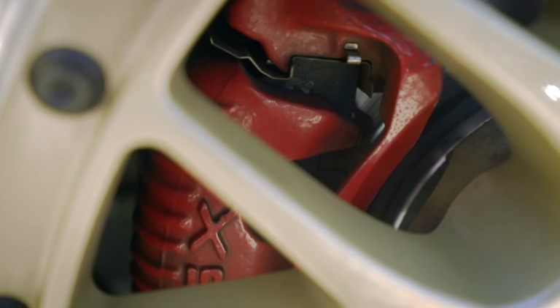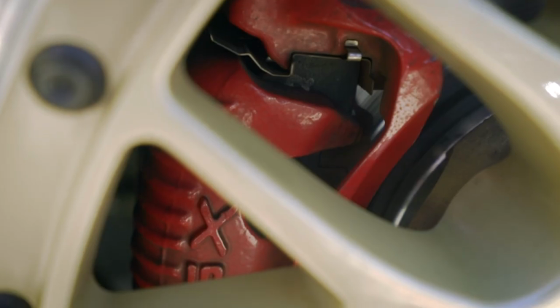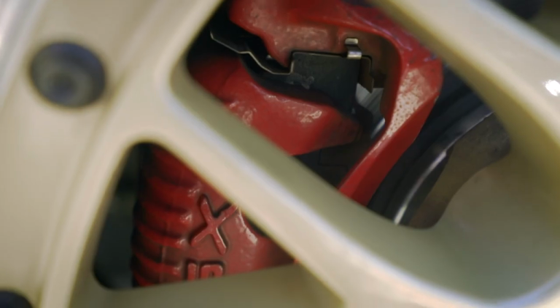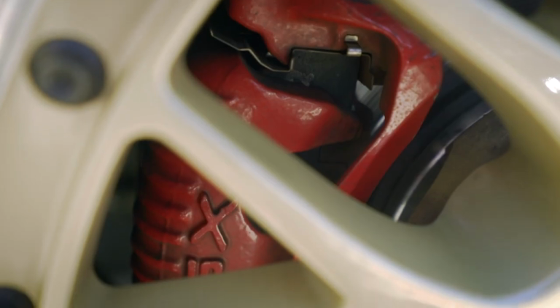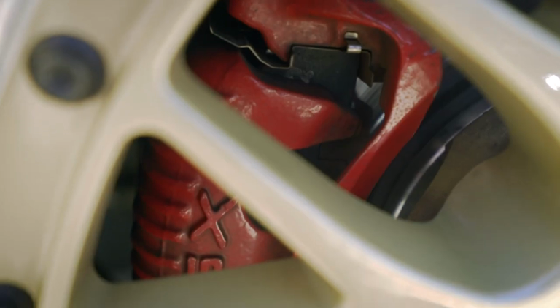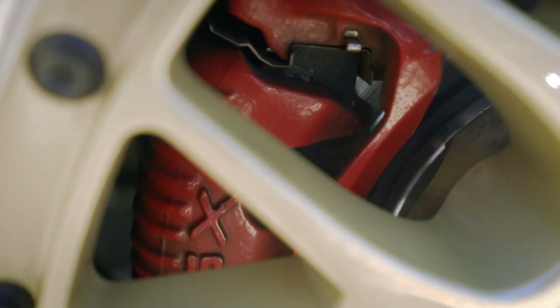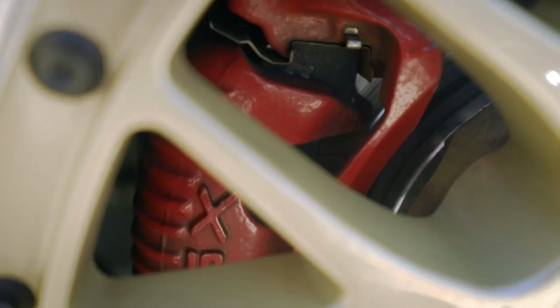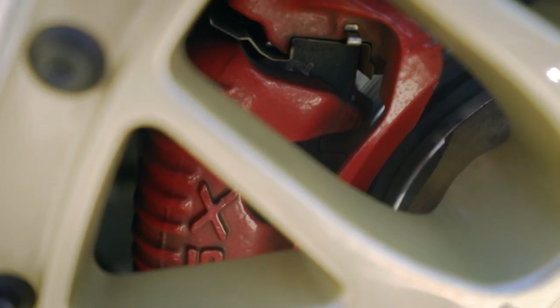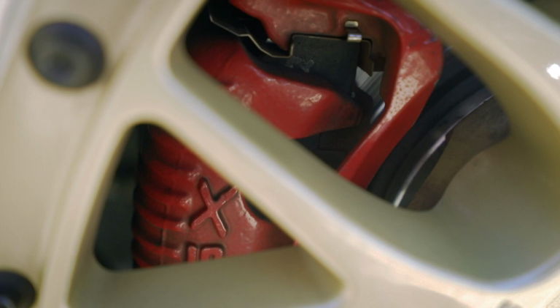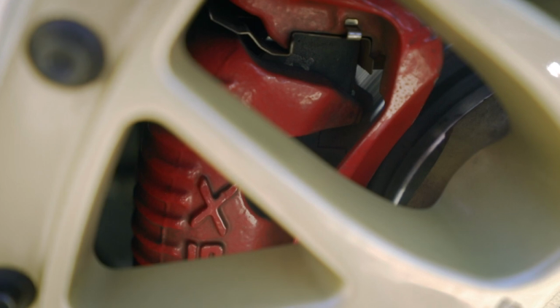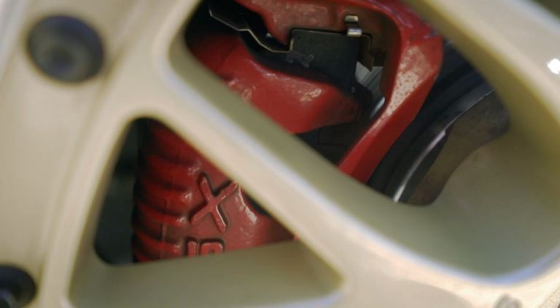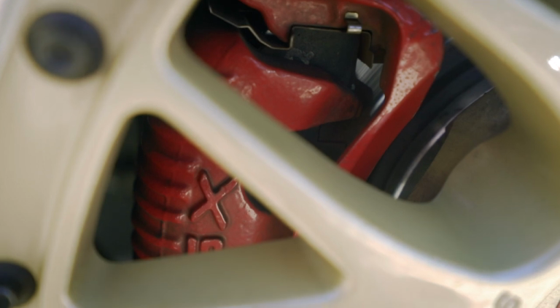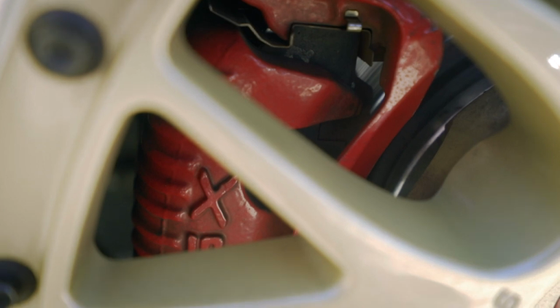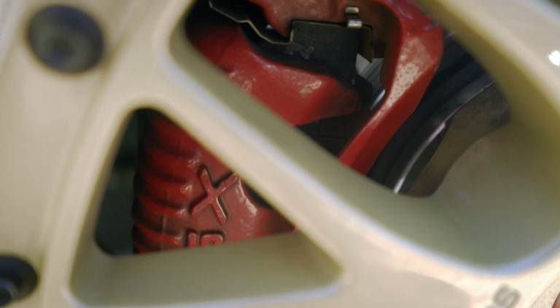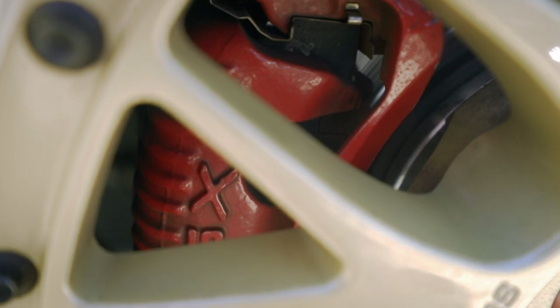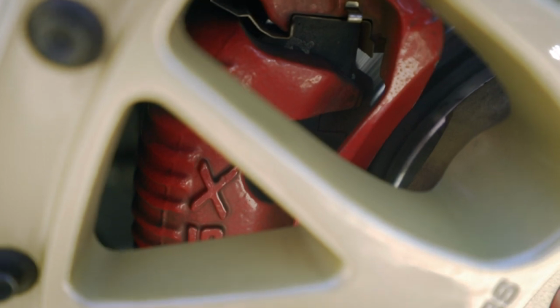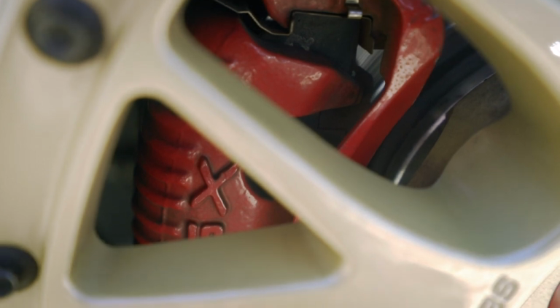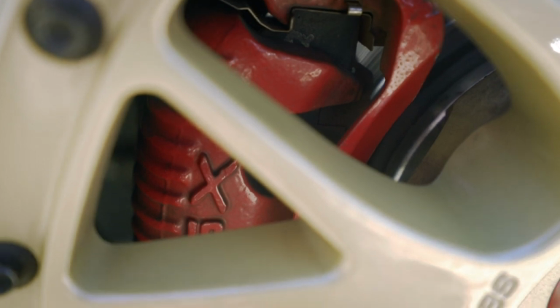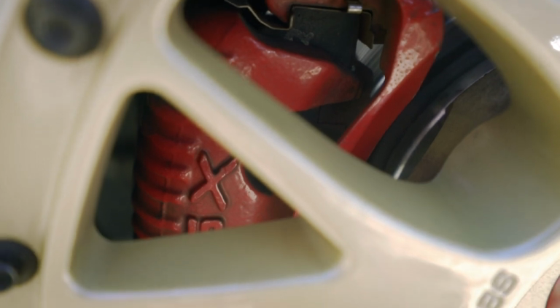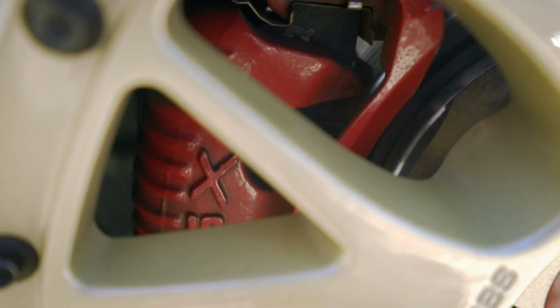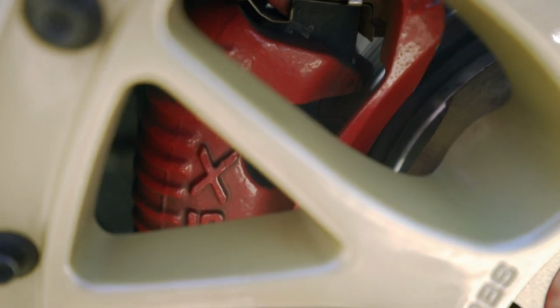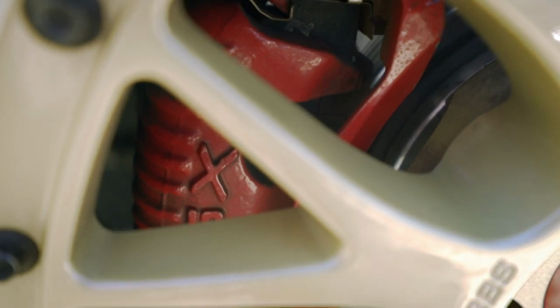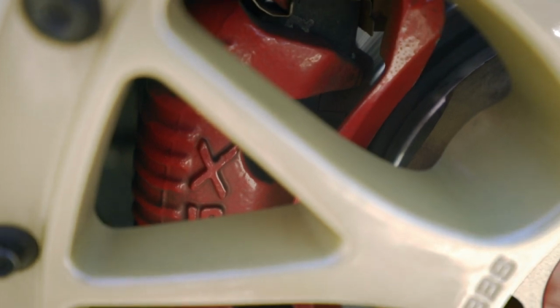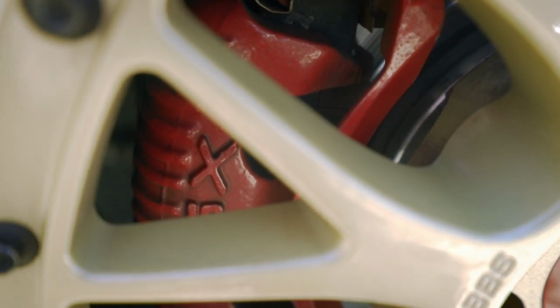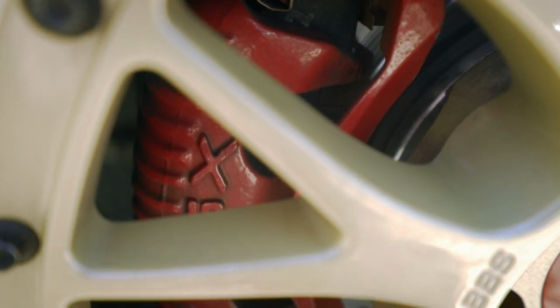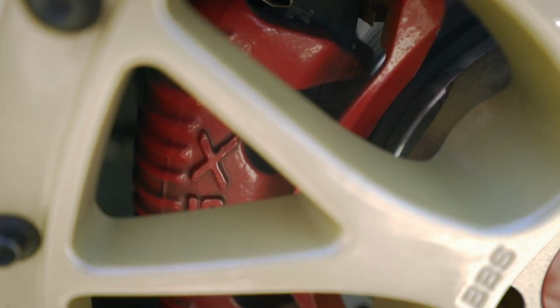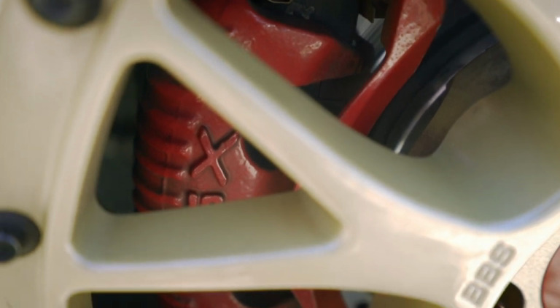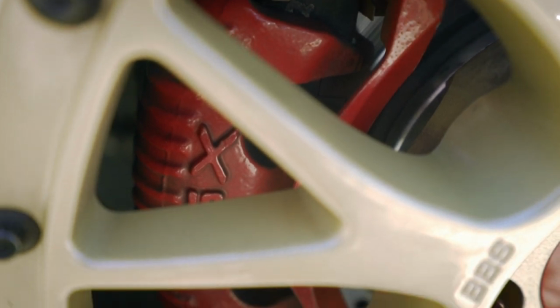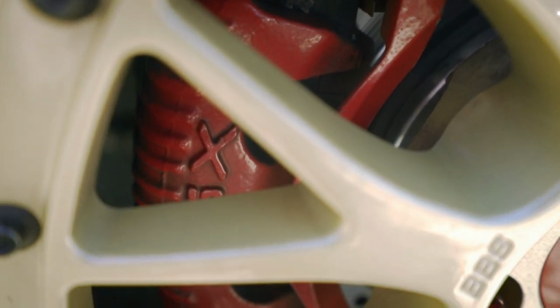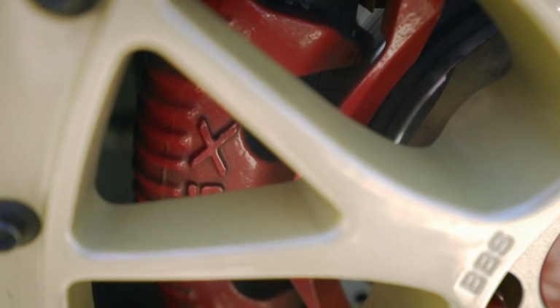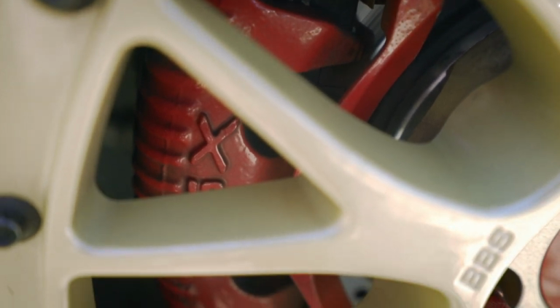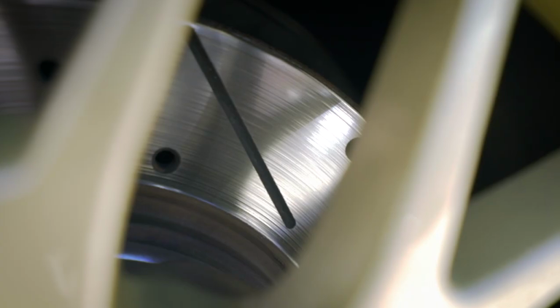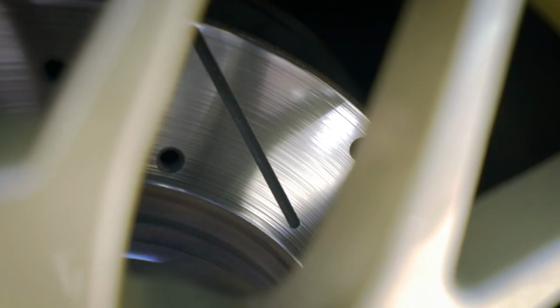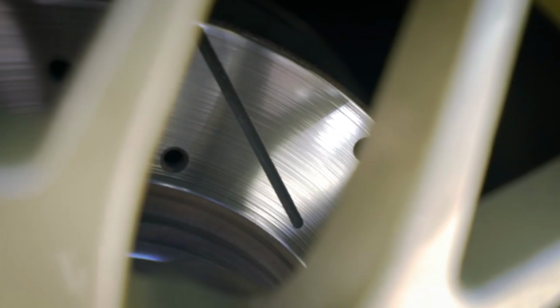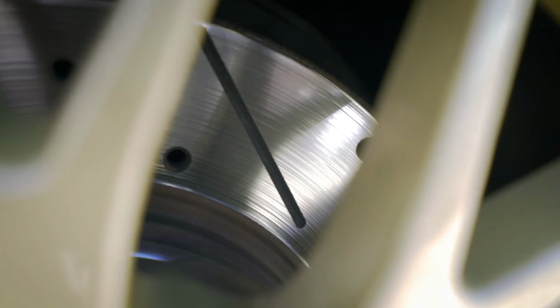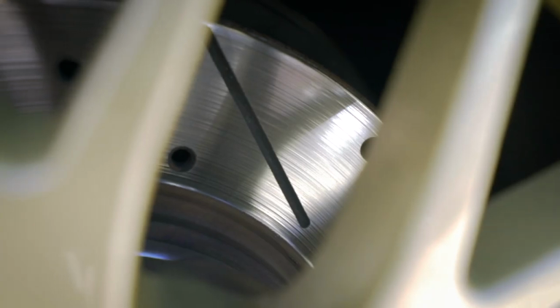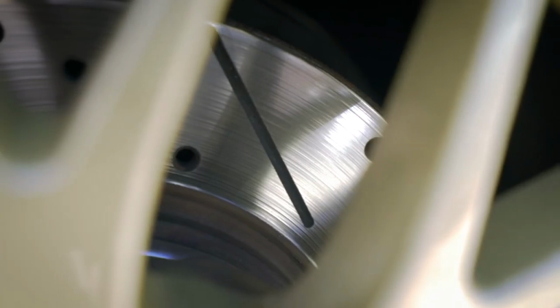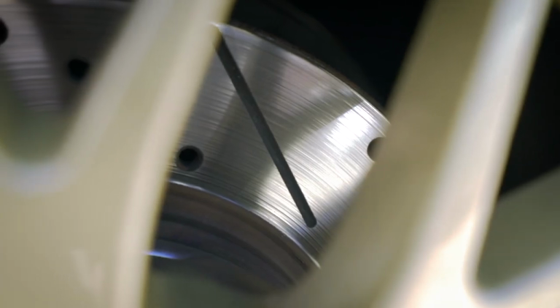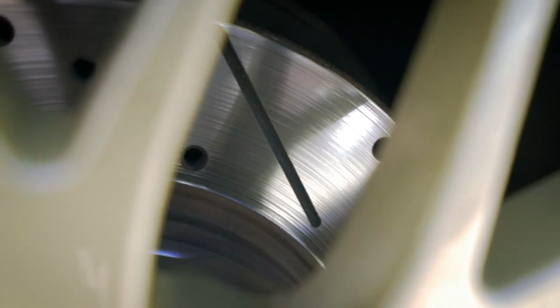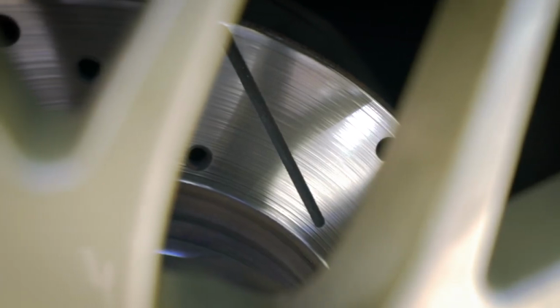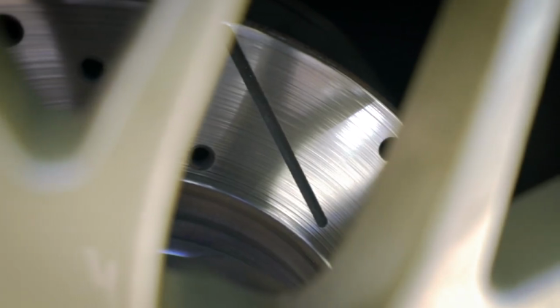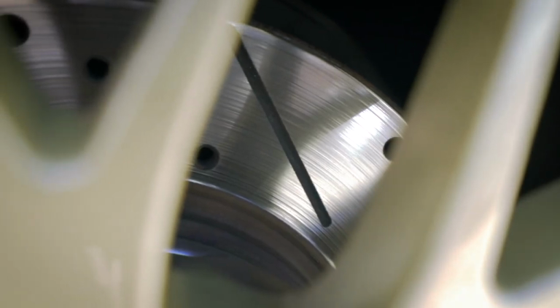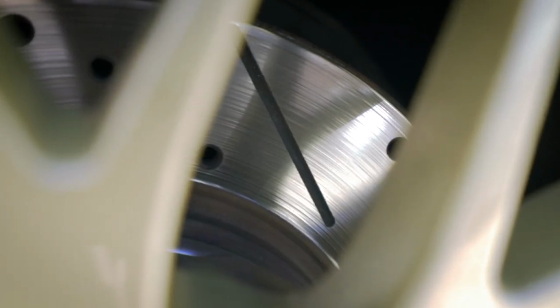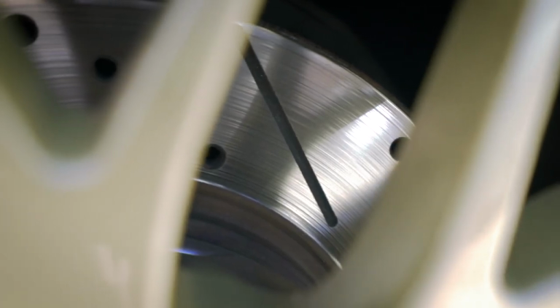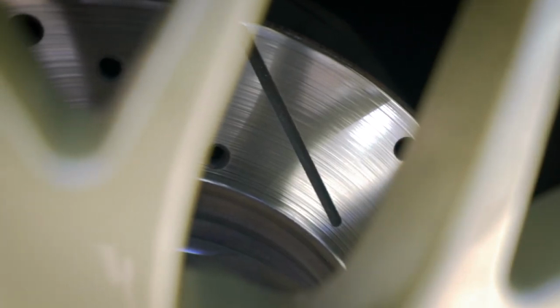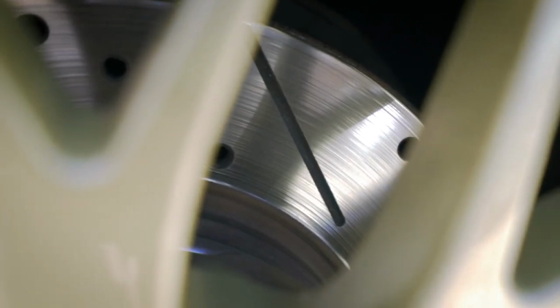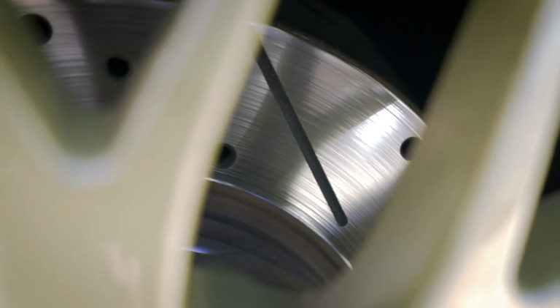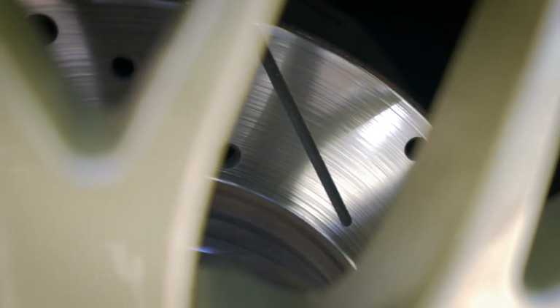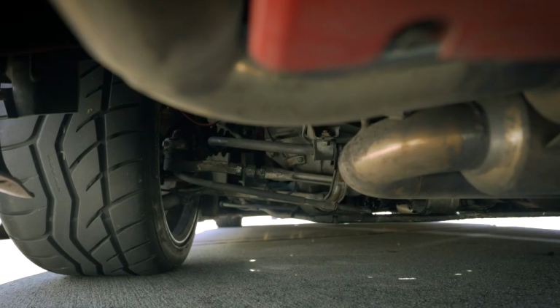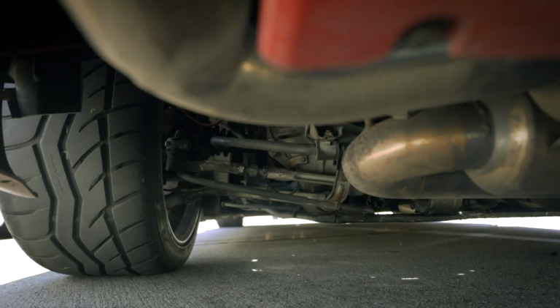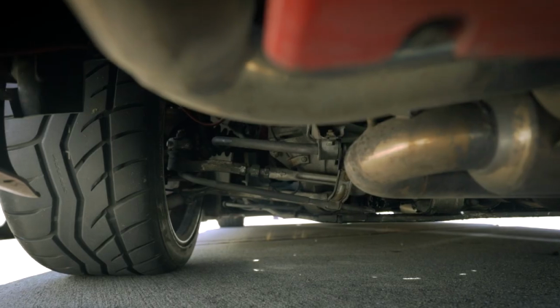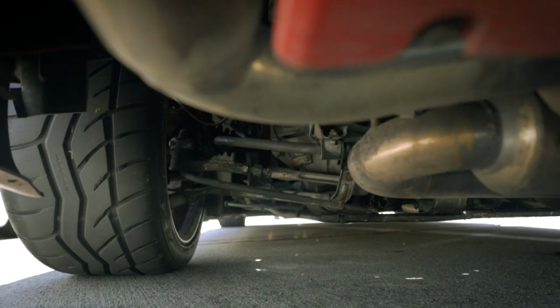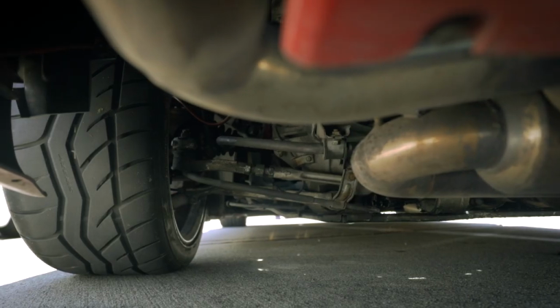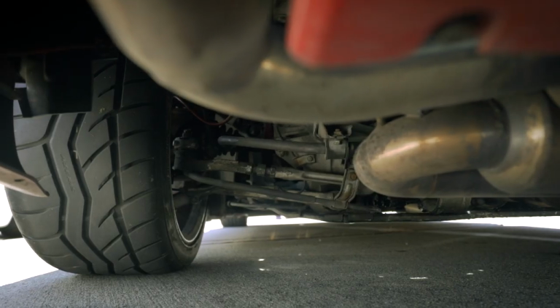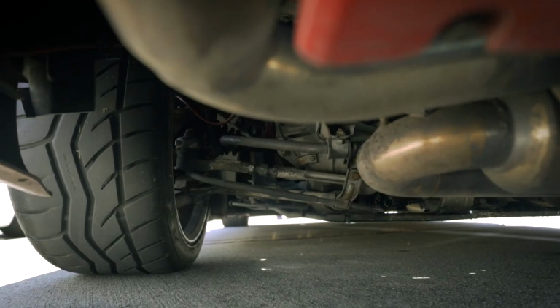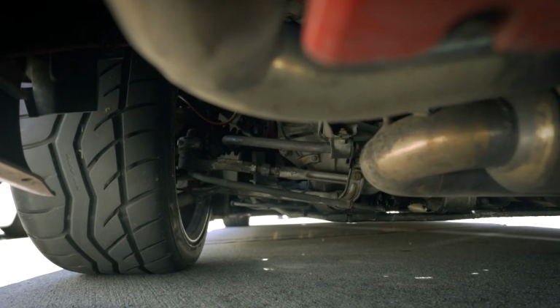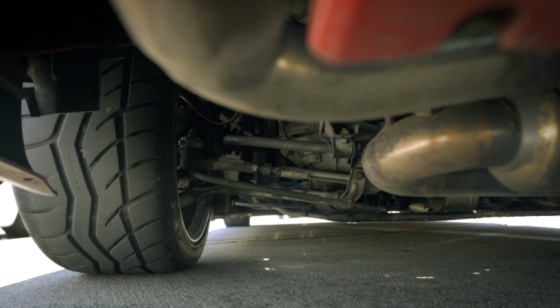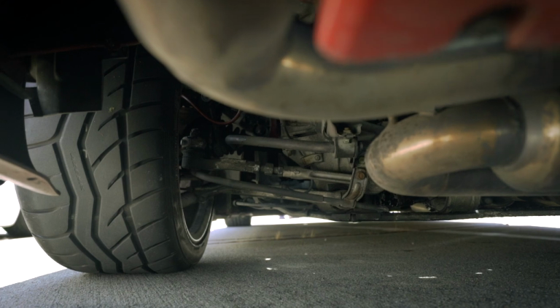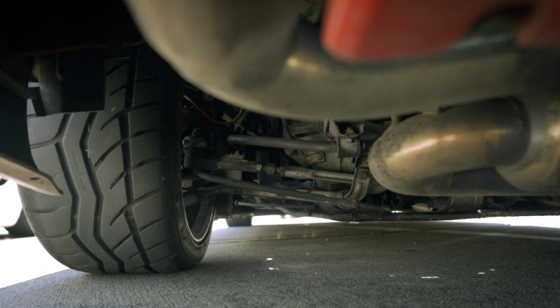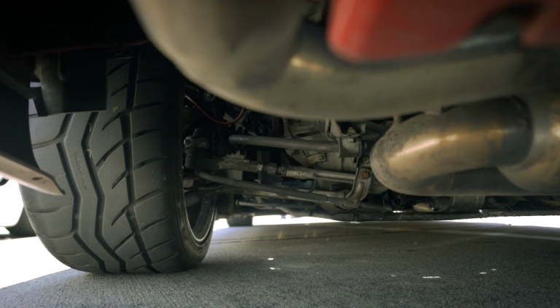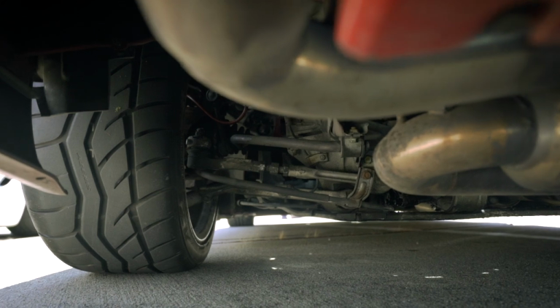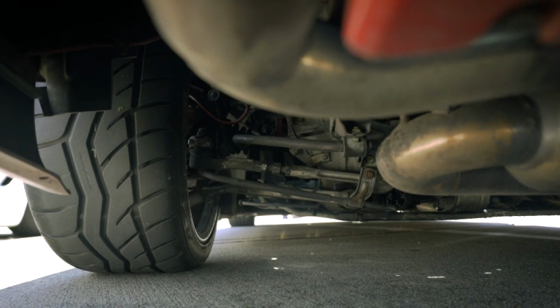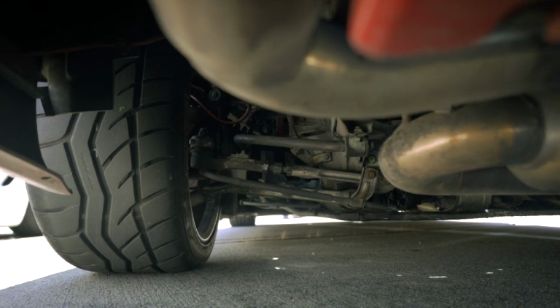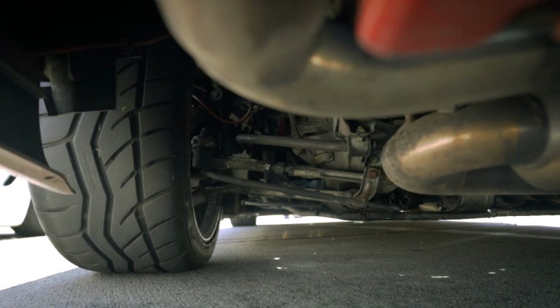The brake rotors are StopTech drilled and slotted rotors with a stainless steel brake line, and BCBR coilovers.